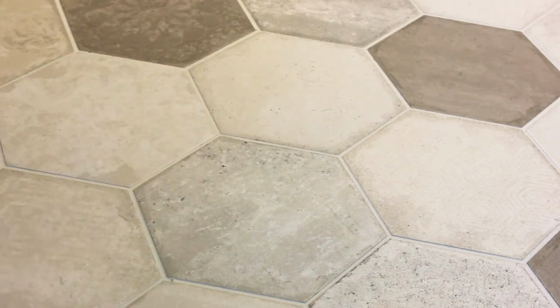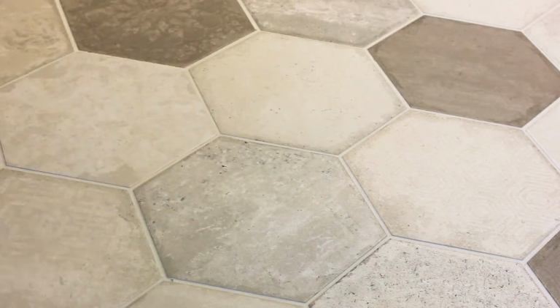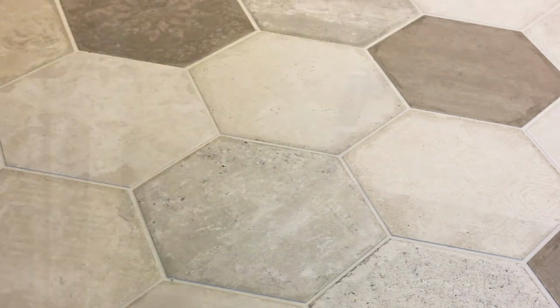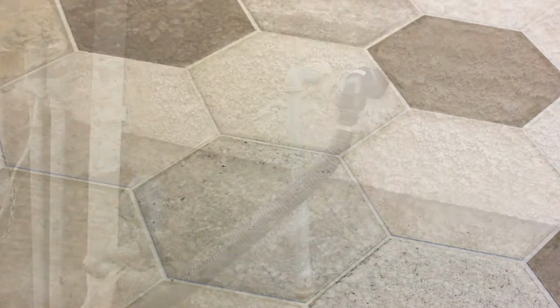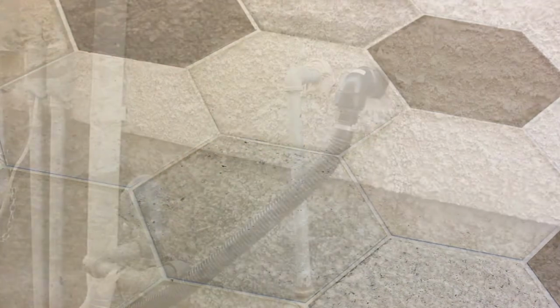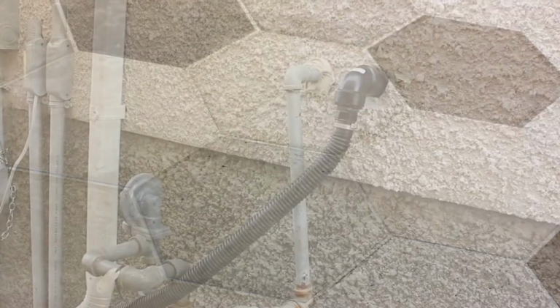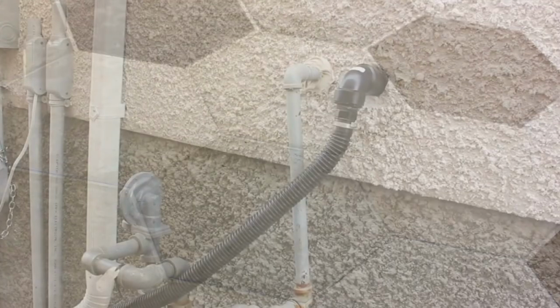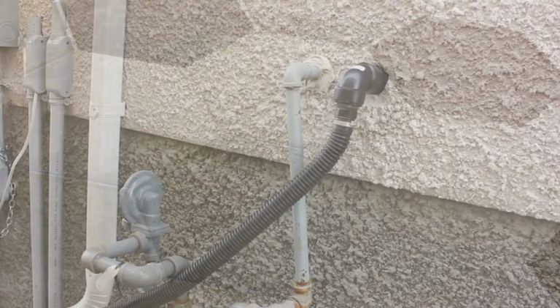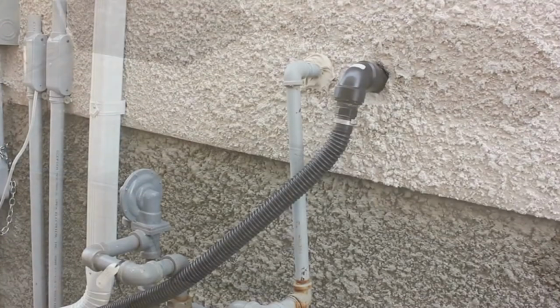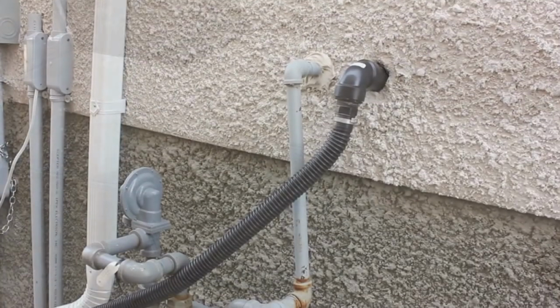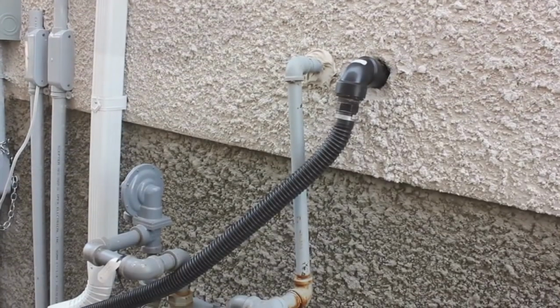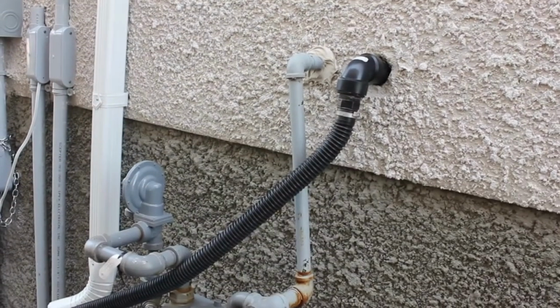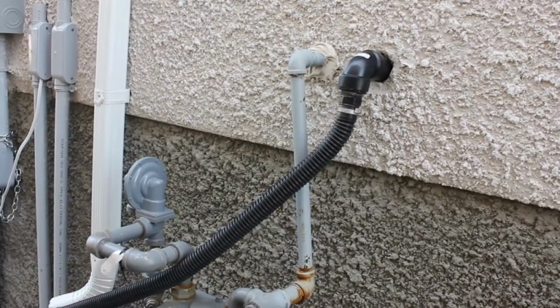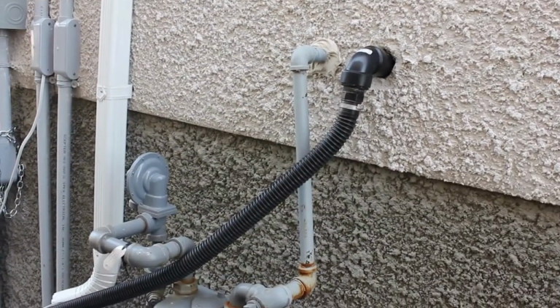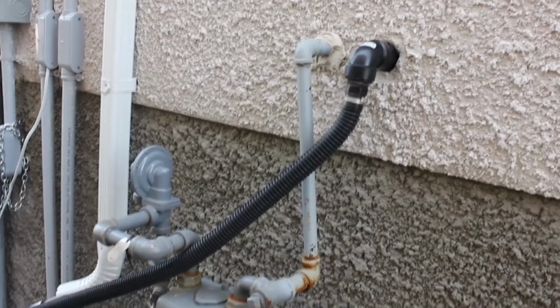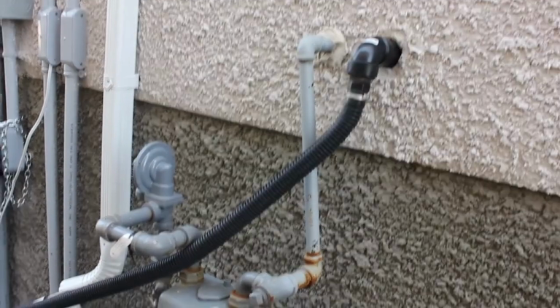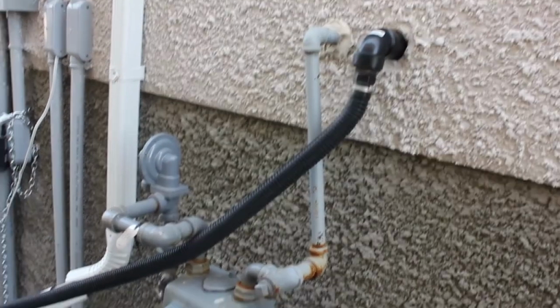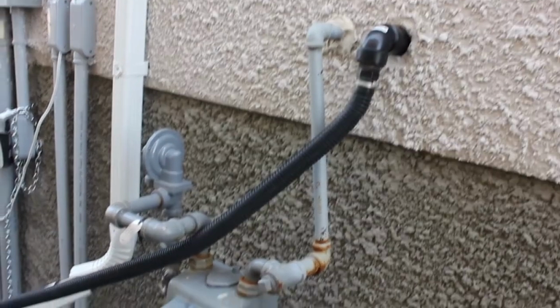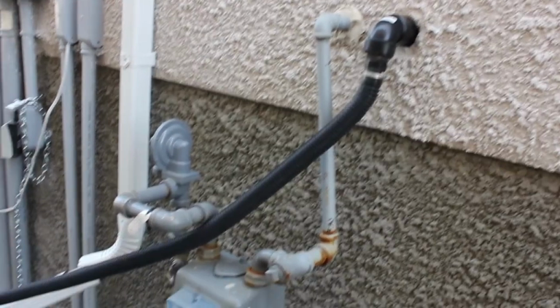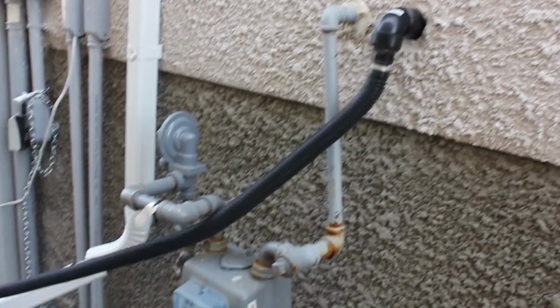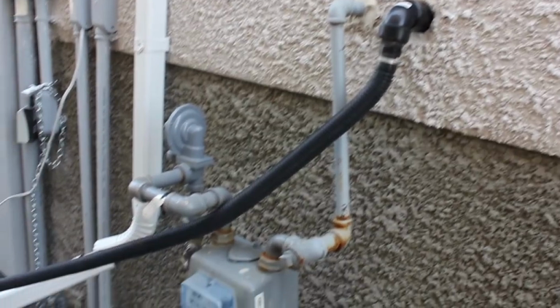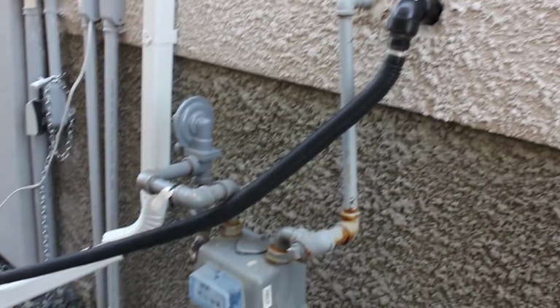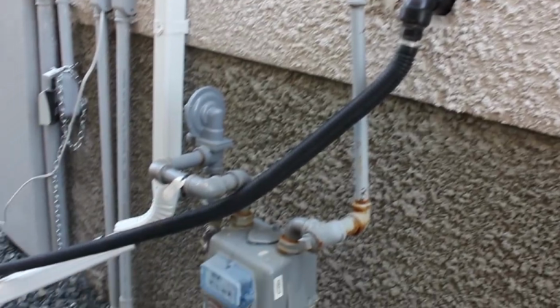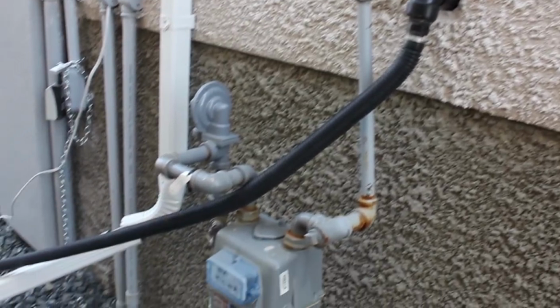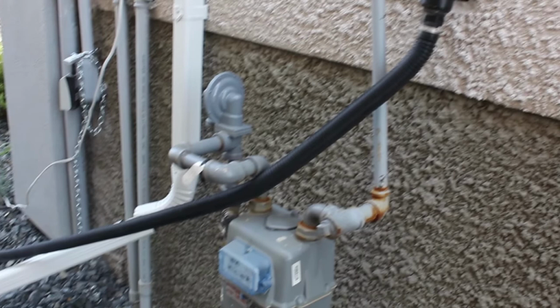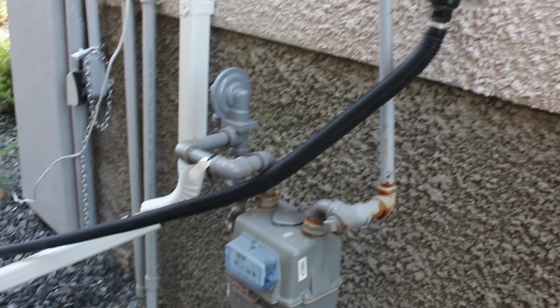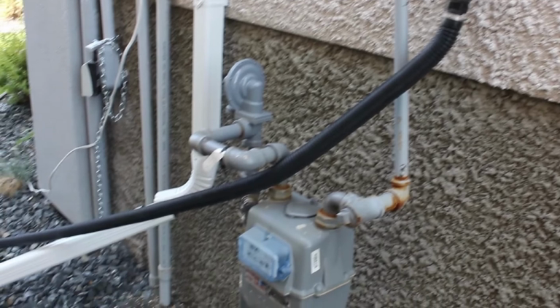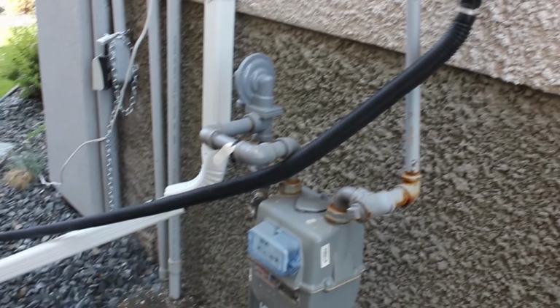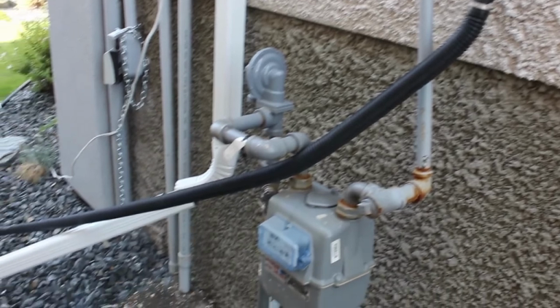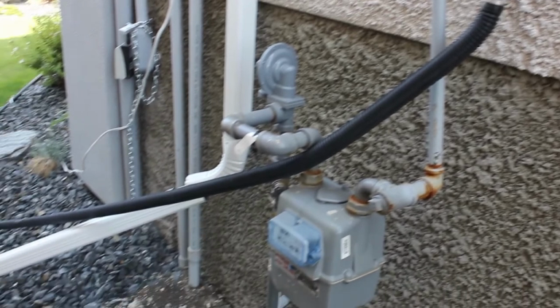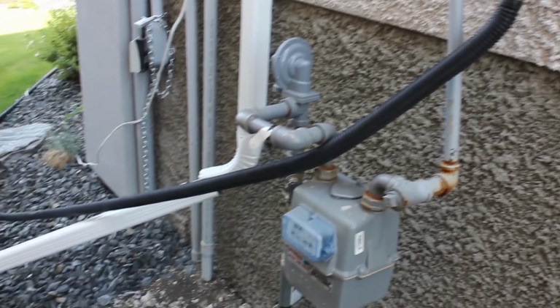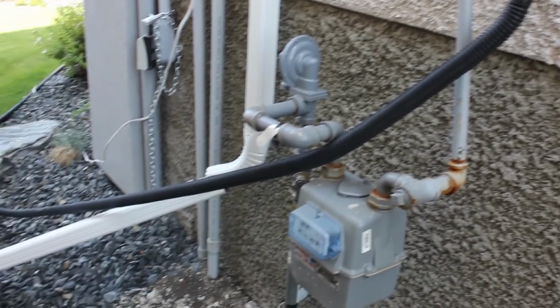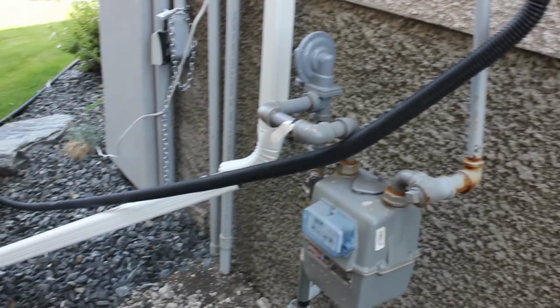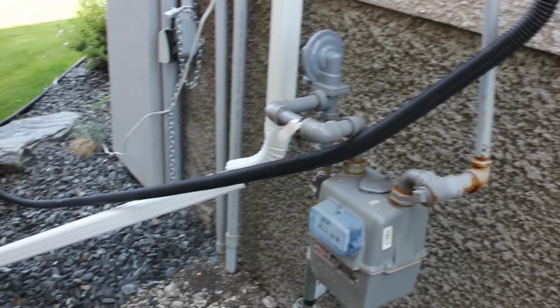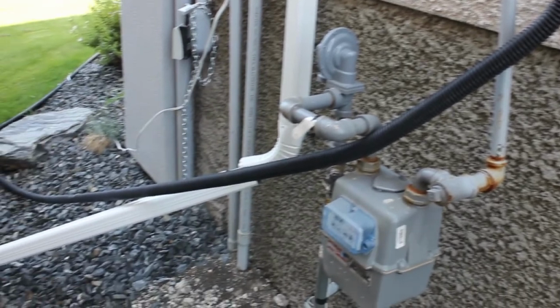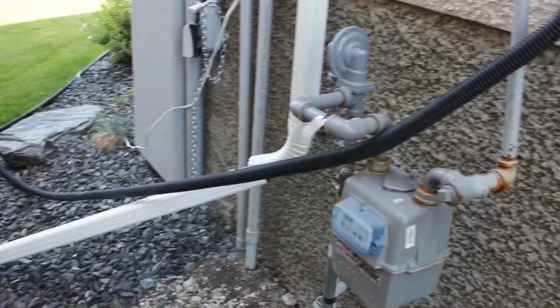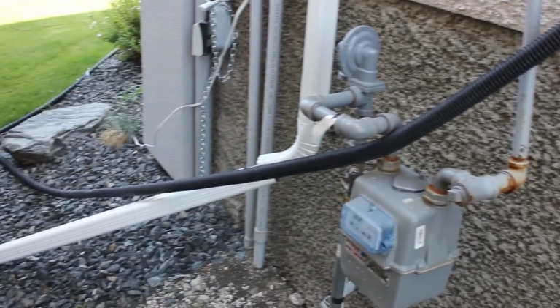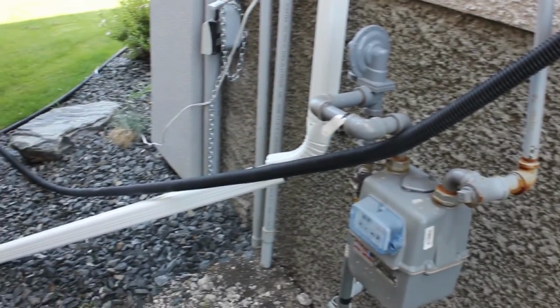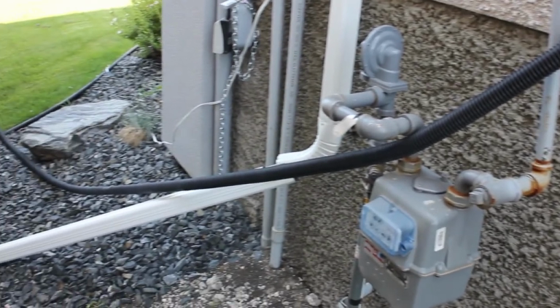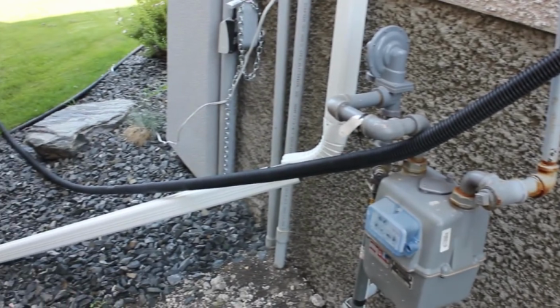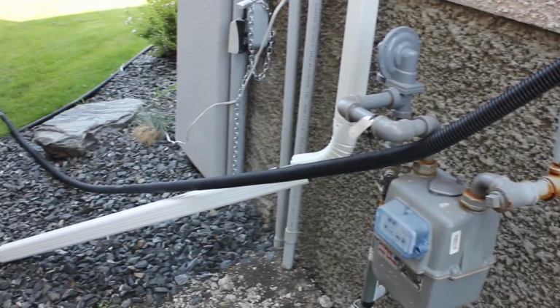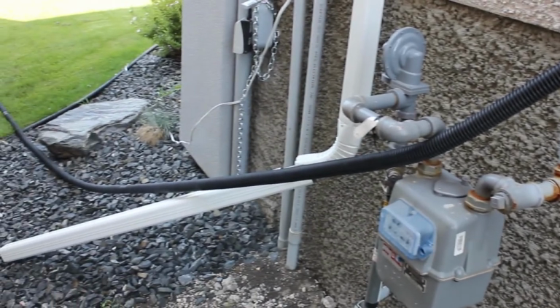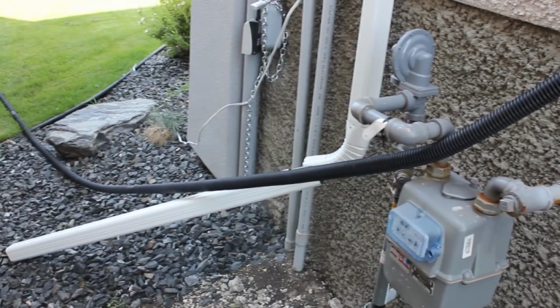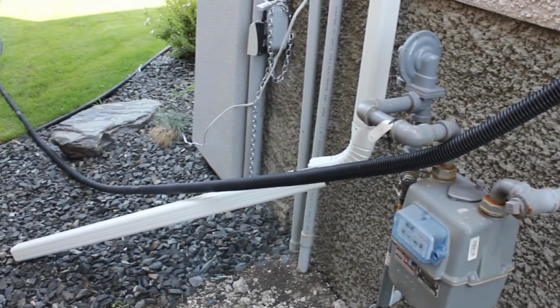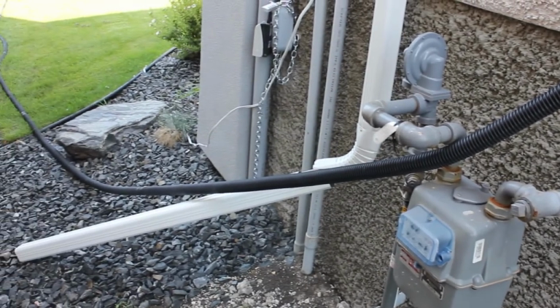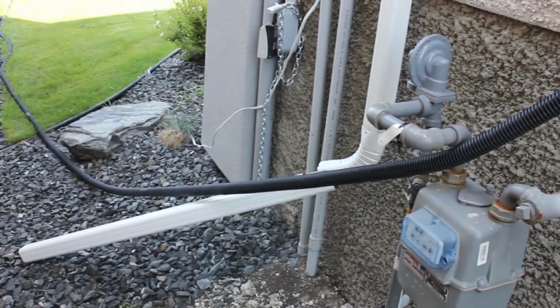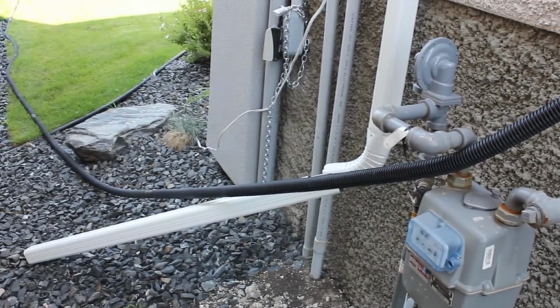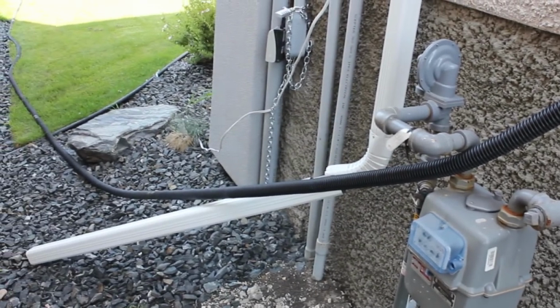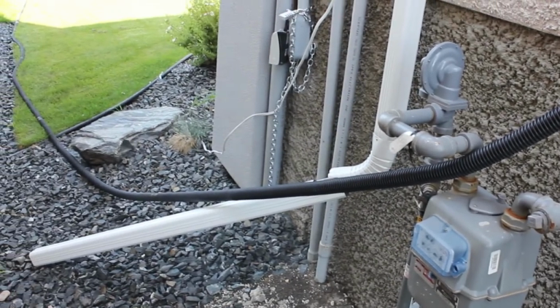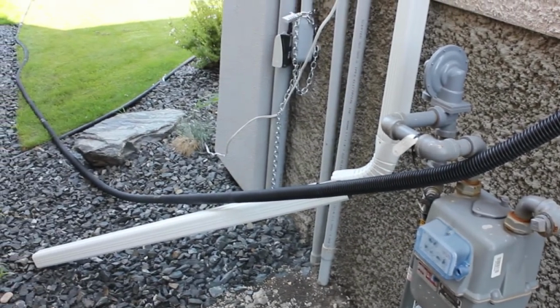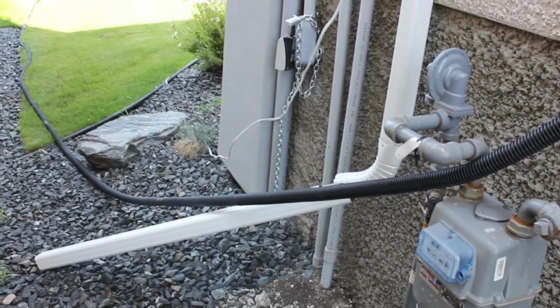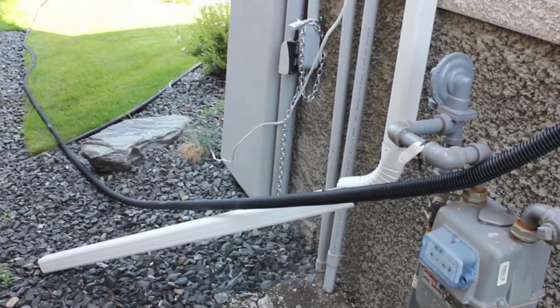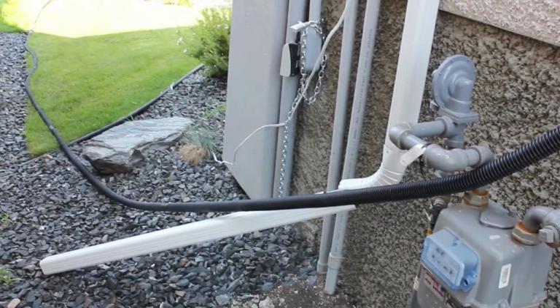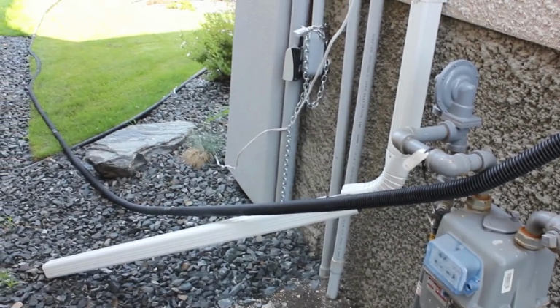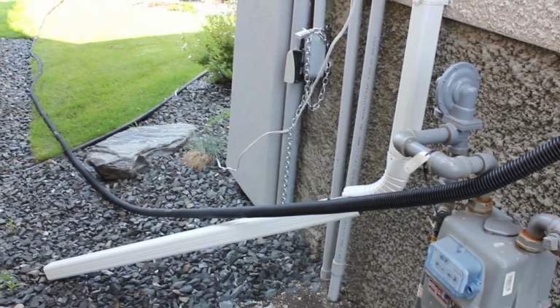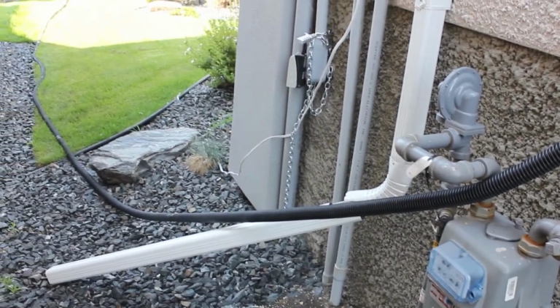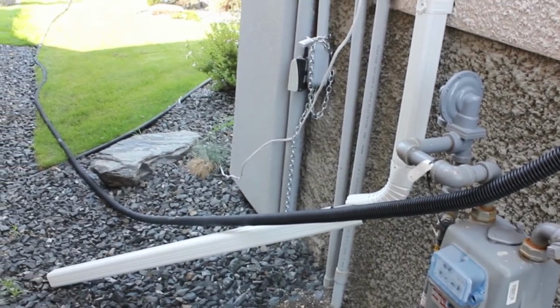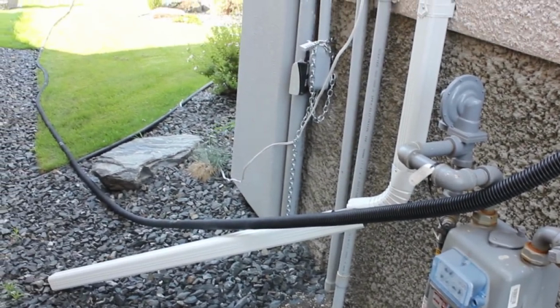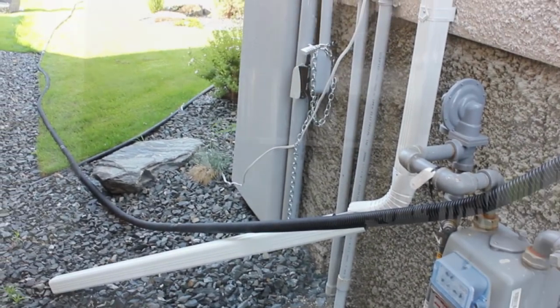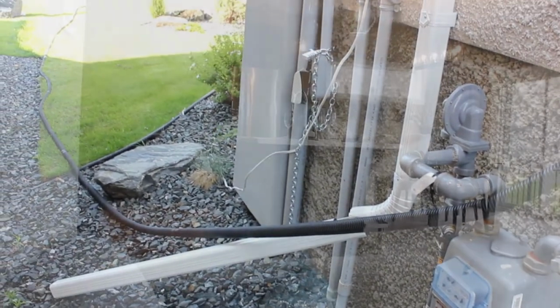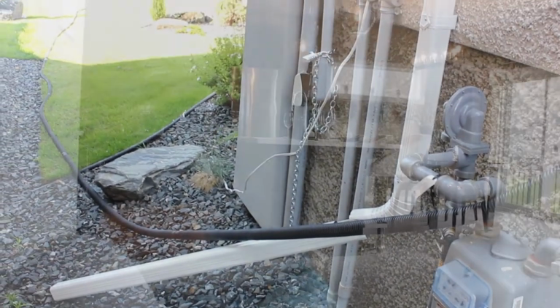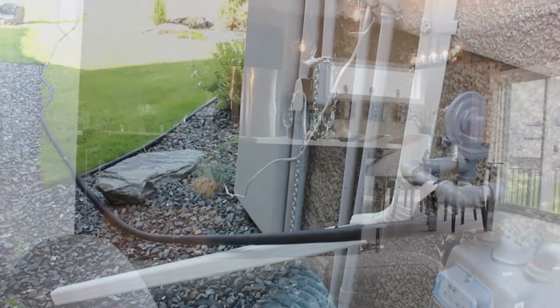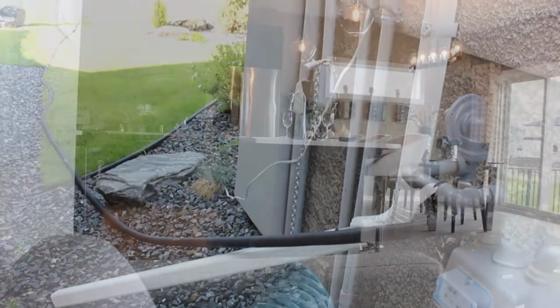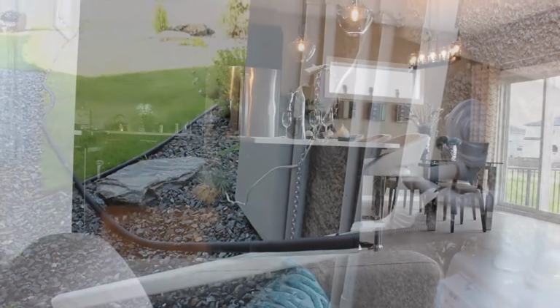Make sure all your drainage systems are working properly and that water drains away from your home. If it does not, take corrective actions immediately.